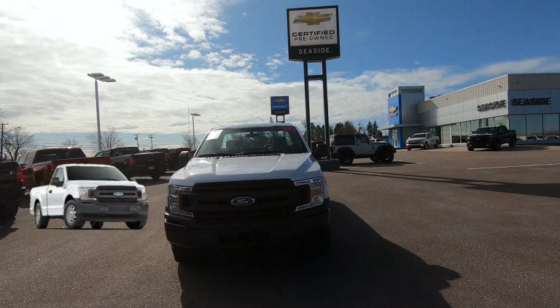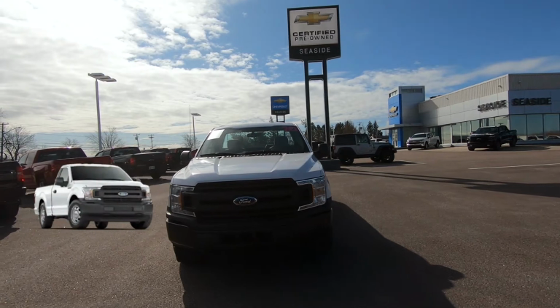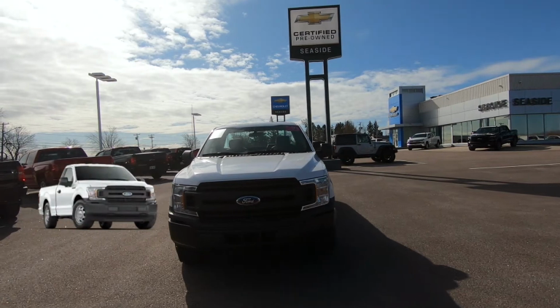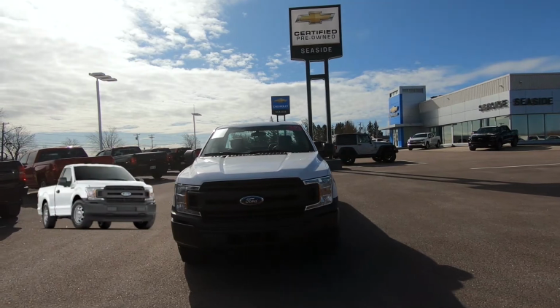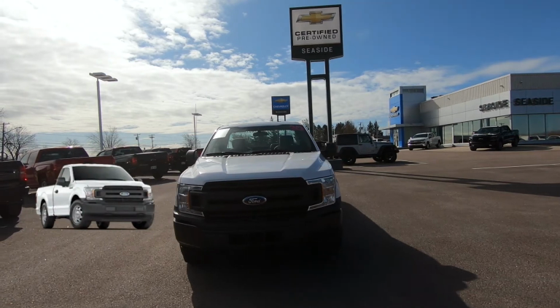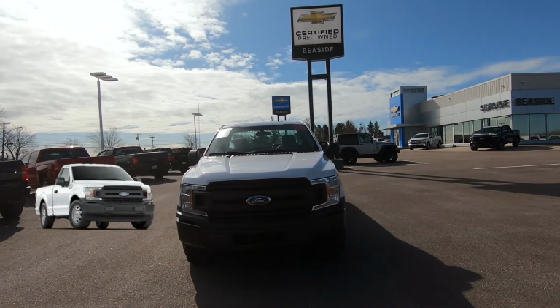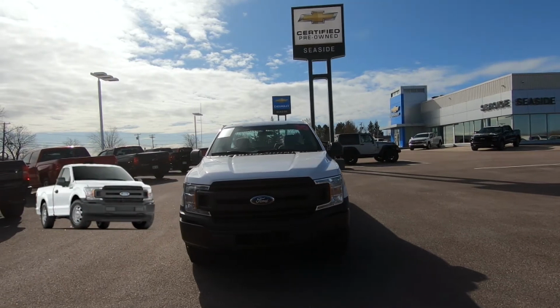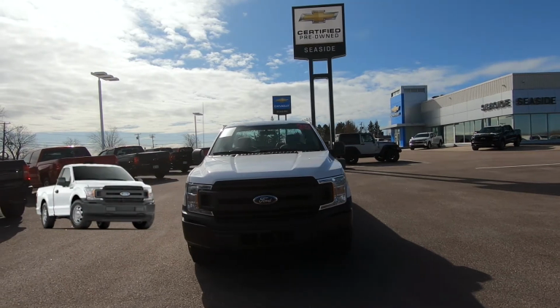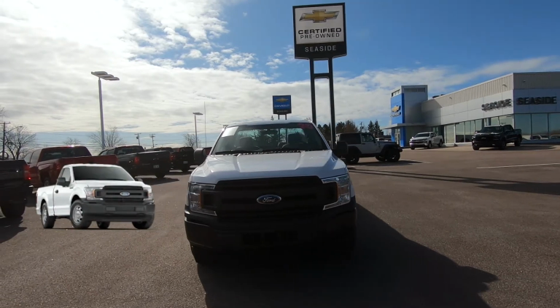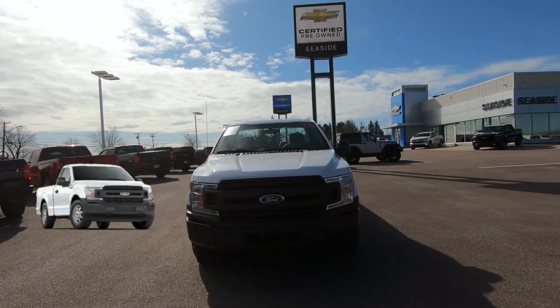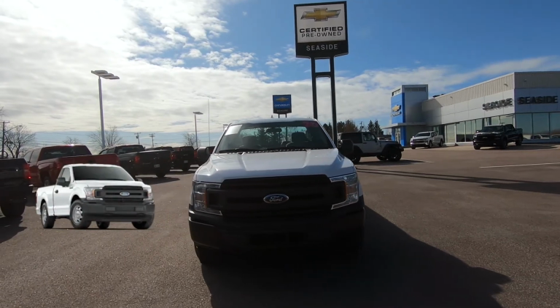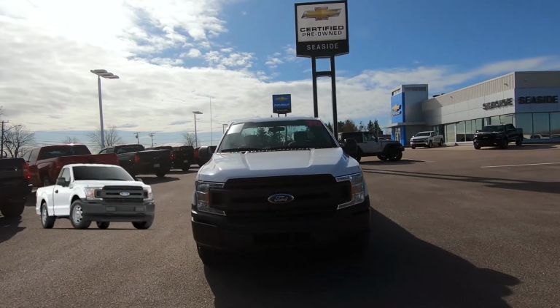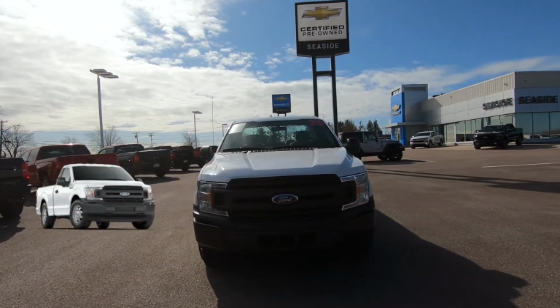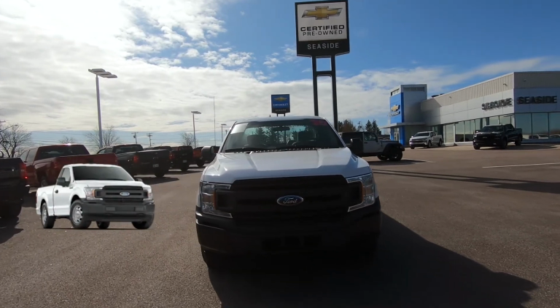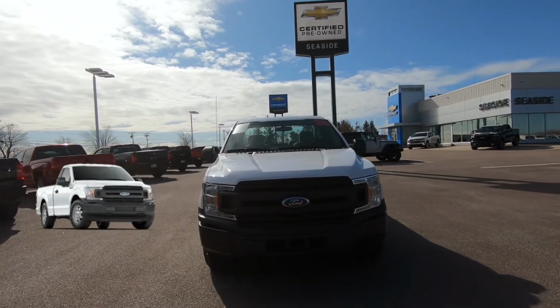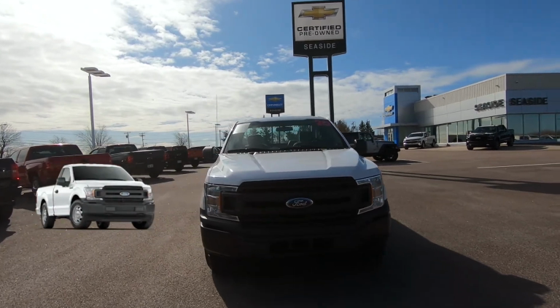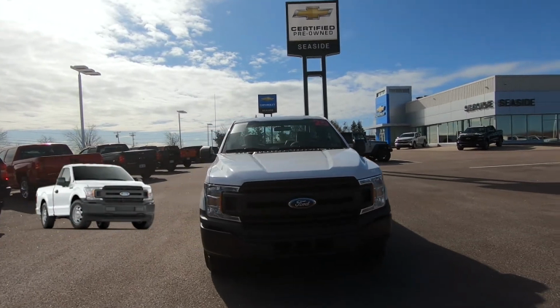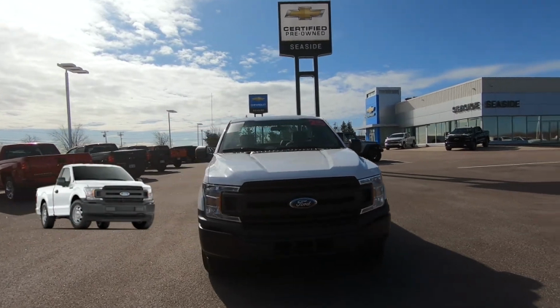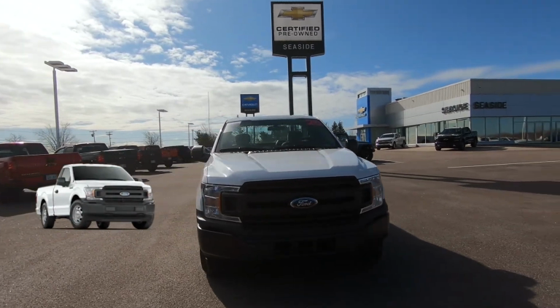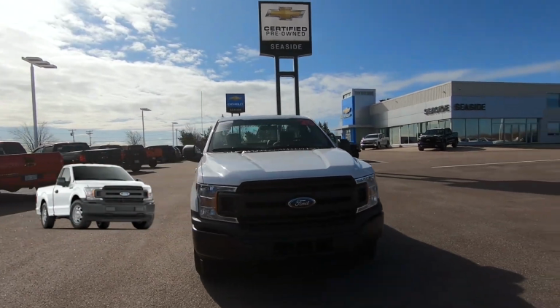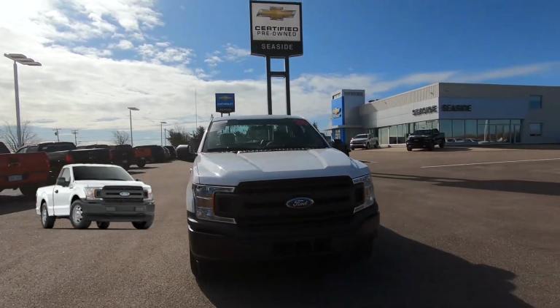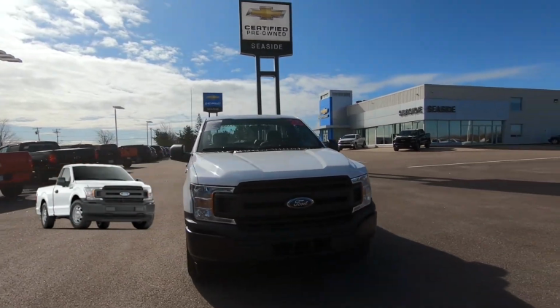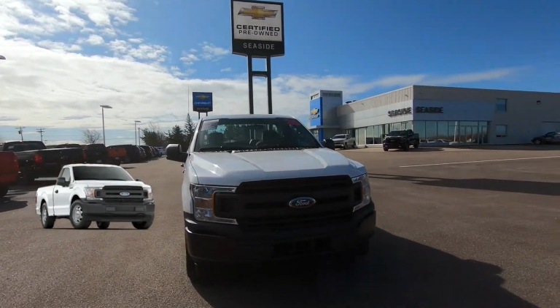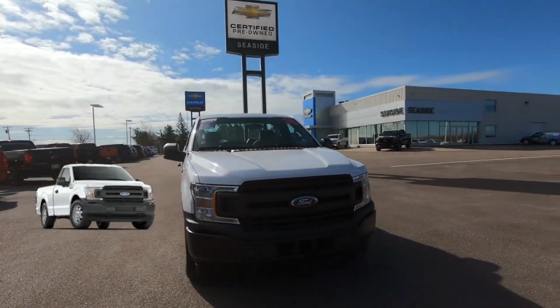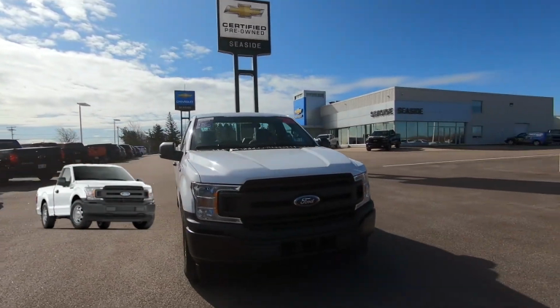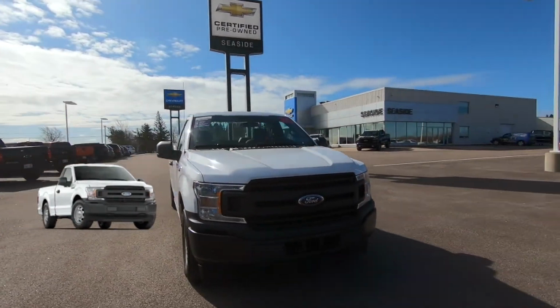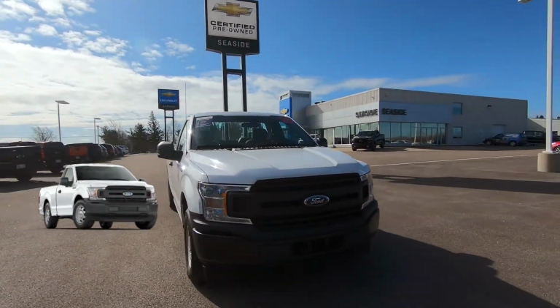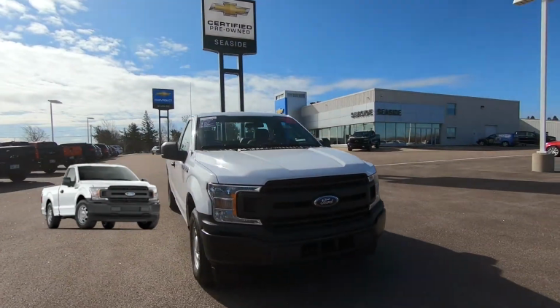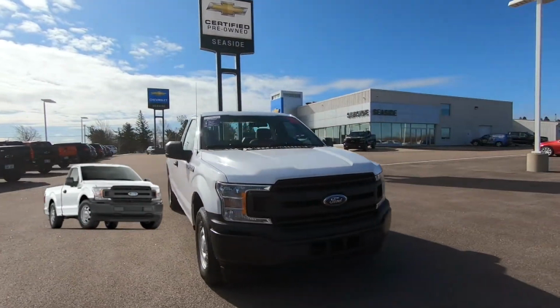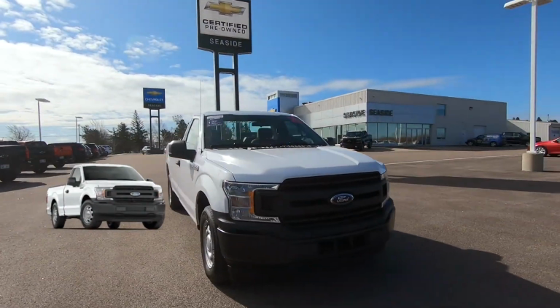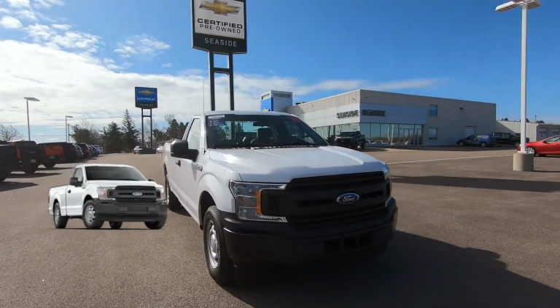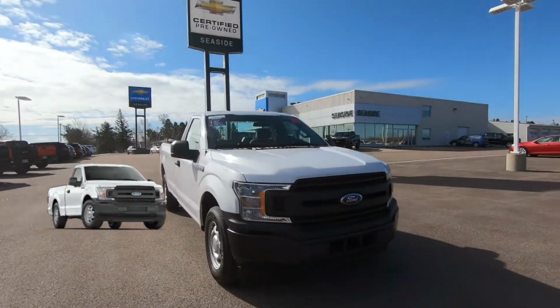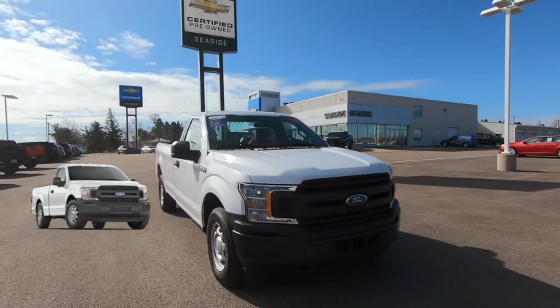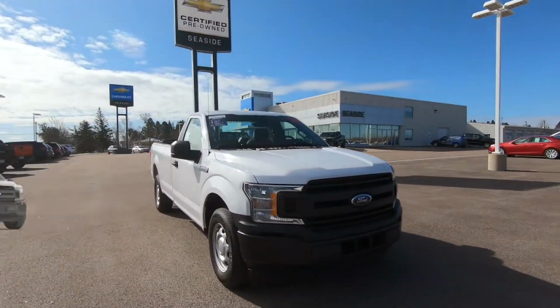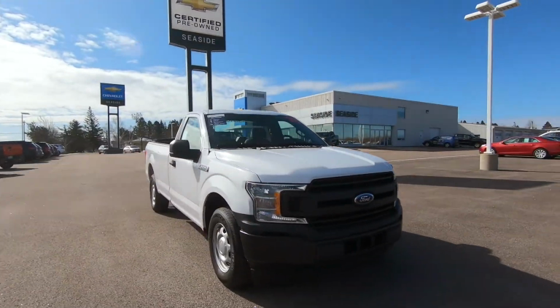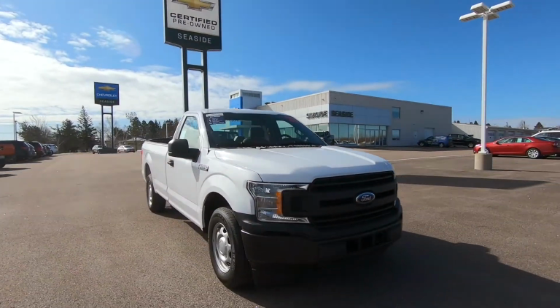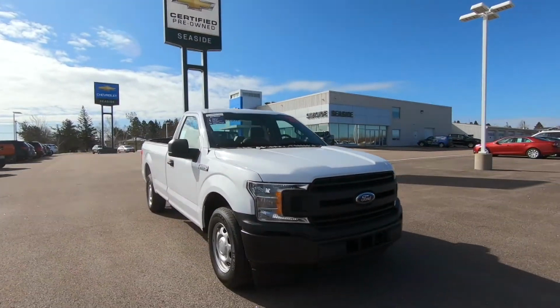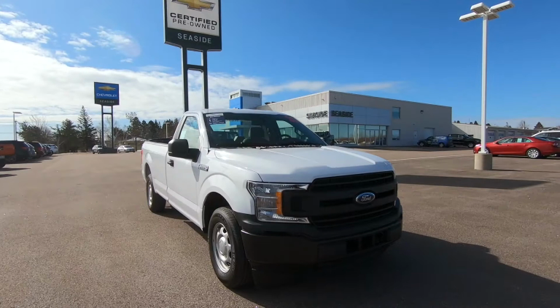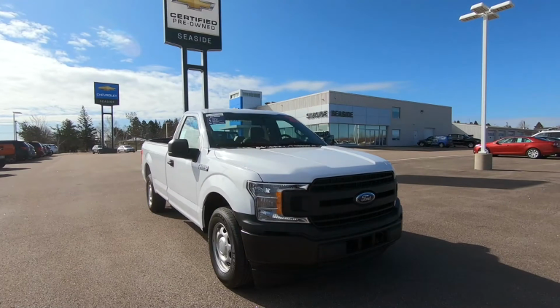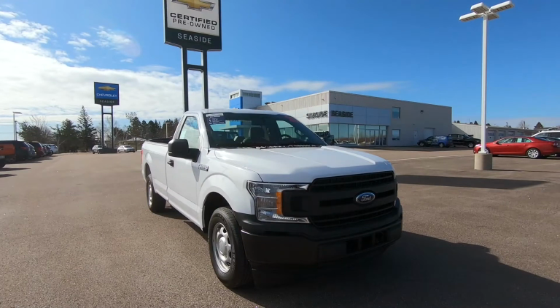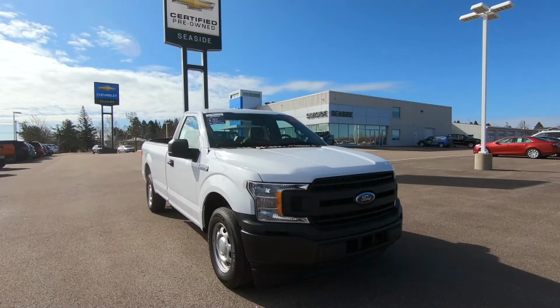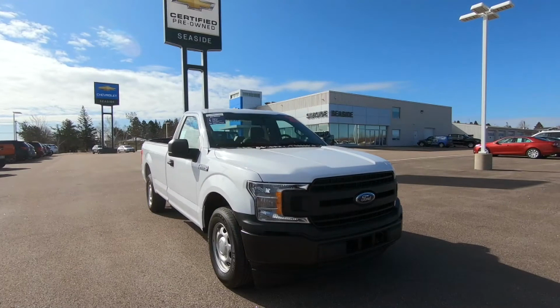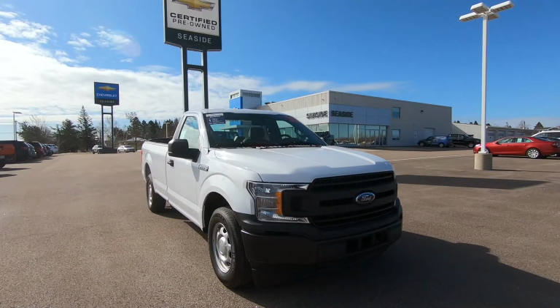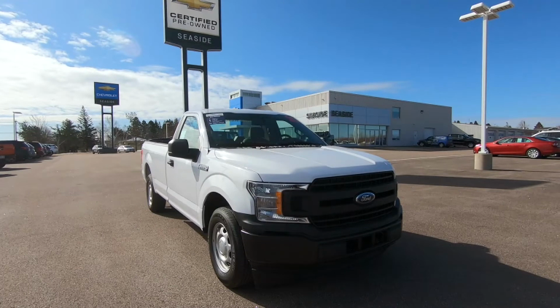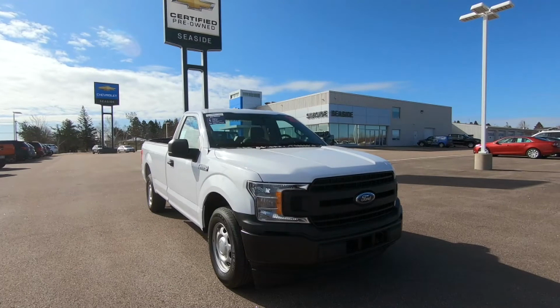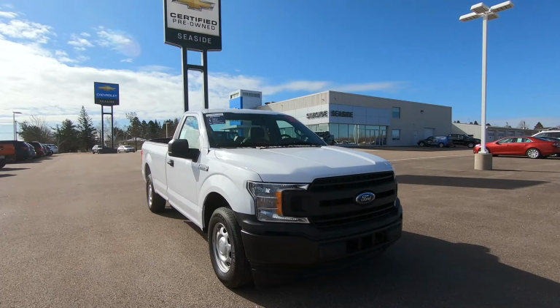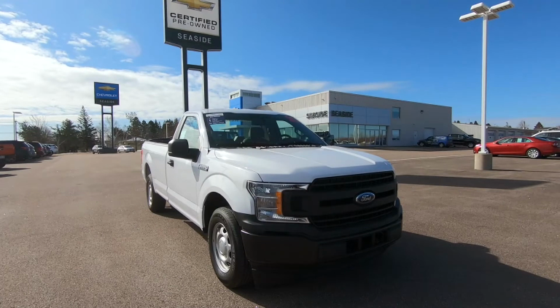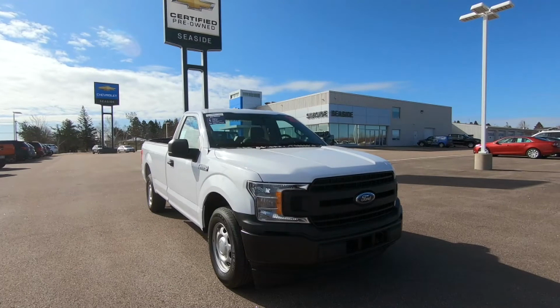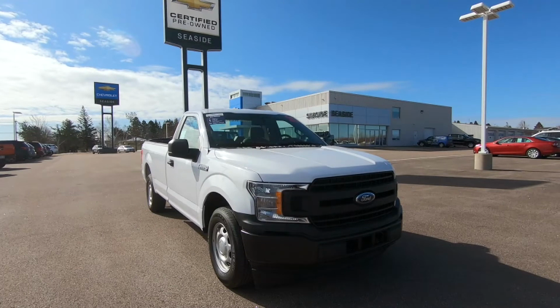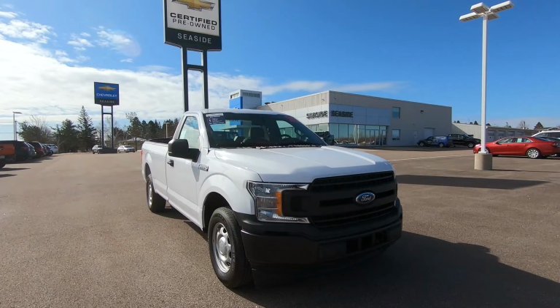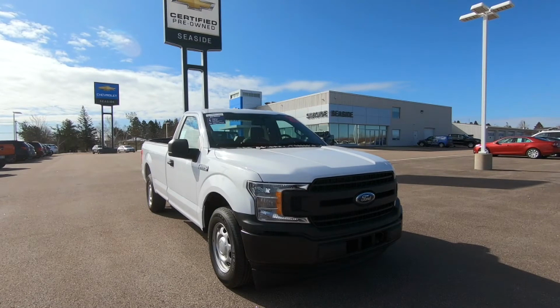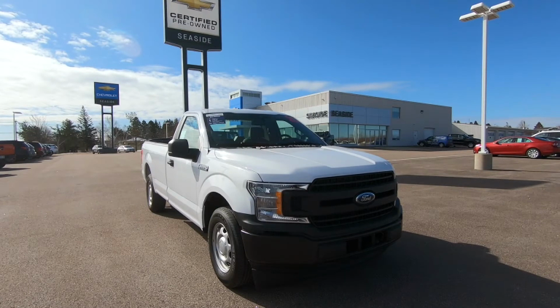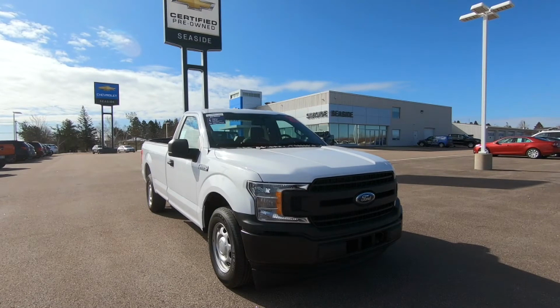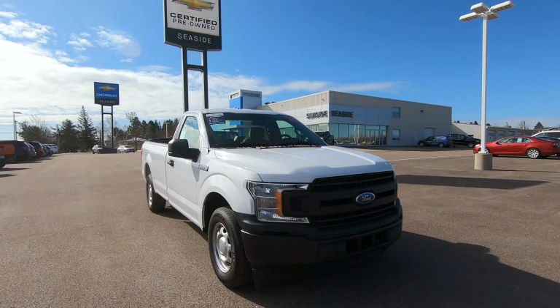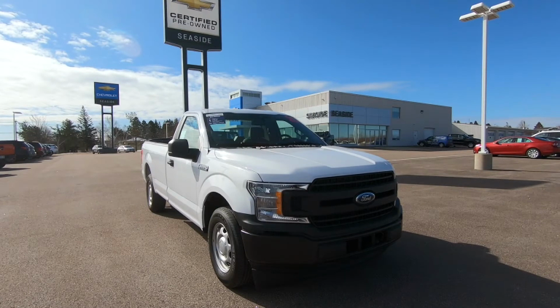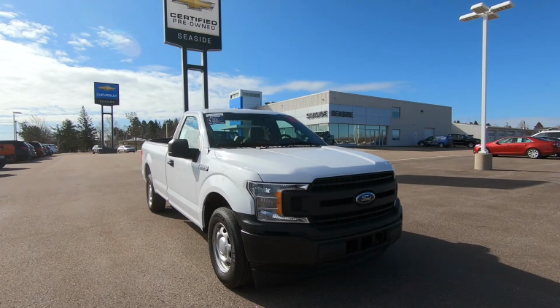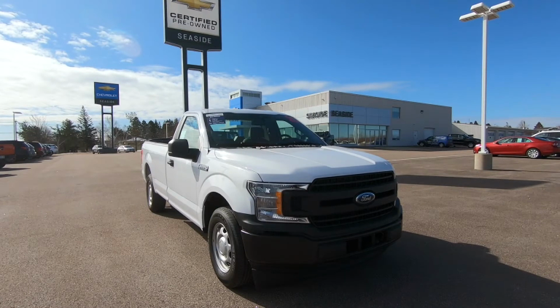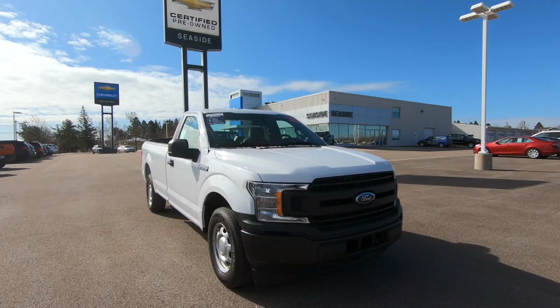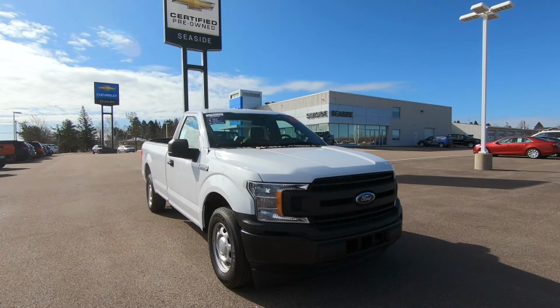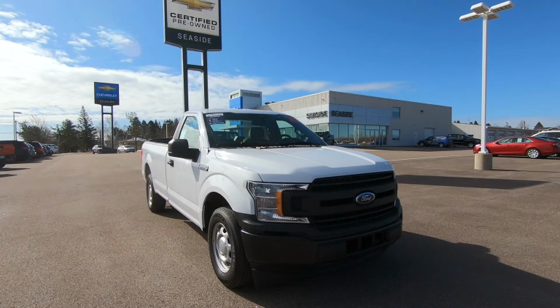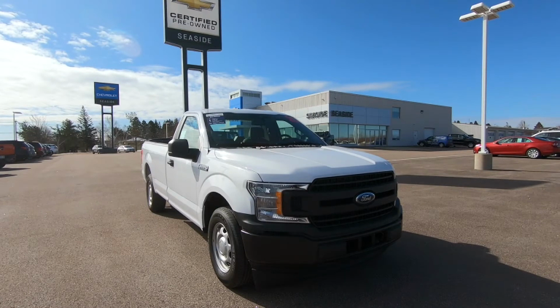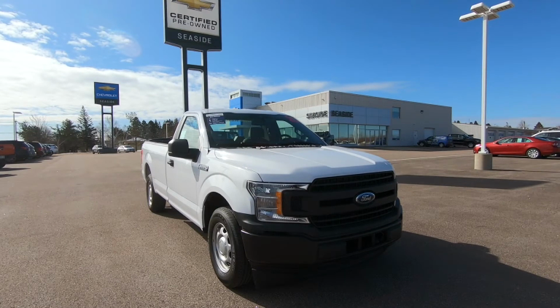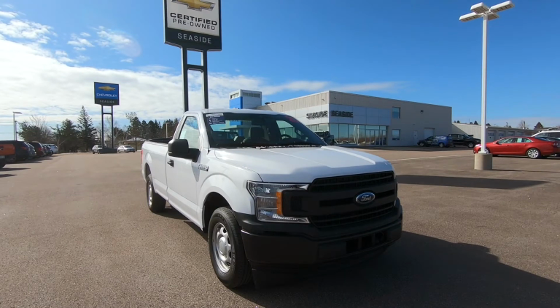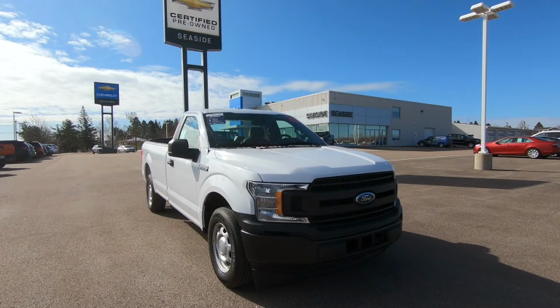Seaside Chev has a wide selection of quality used vehicles to choose from, including this 2020 Ford F-150 XL.